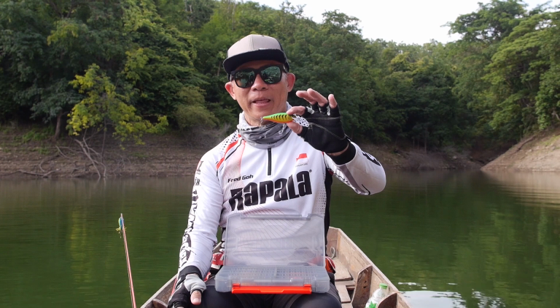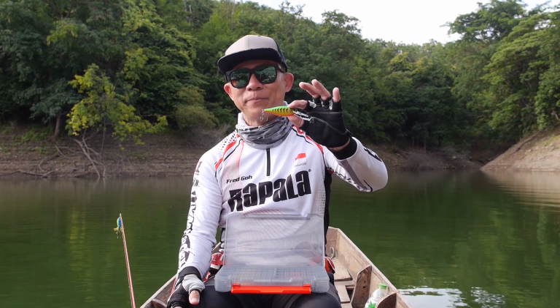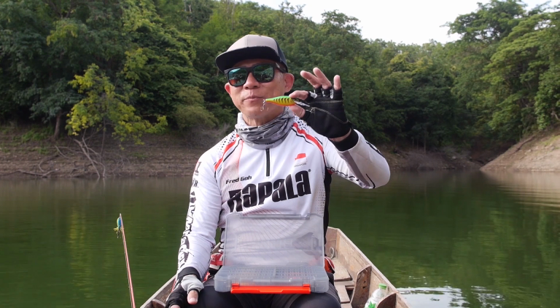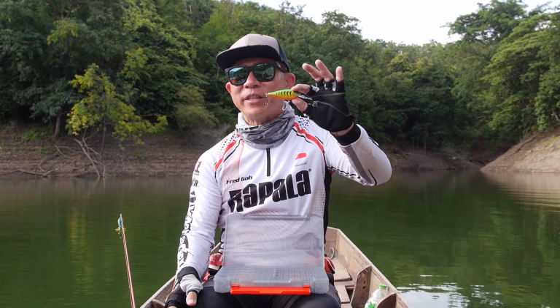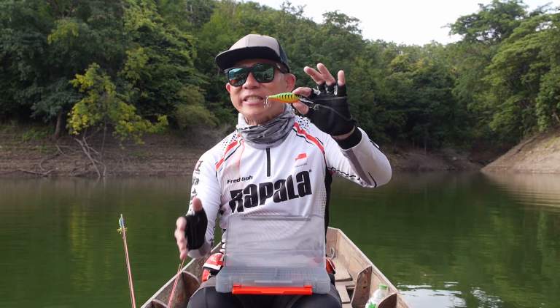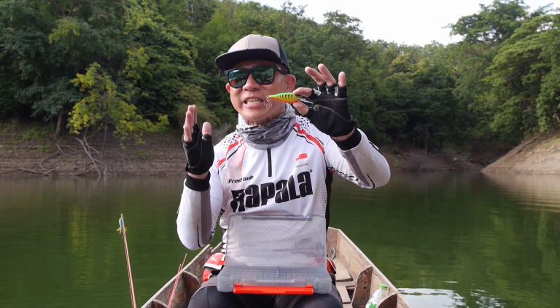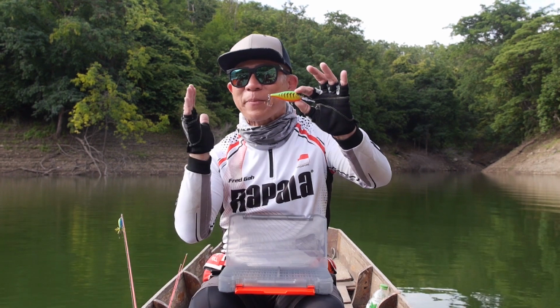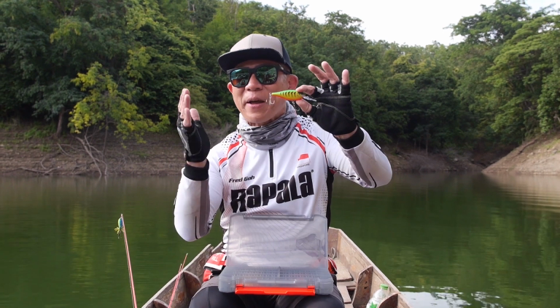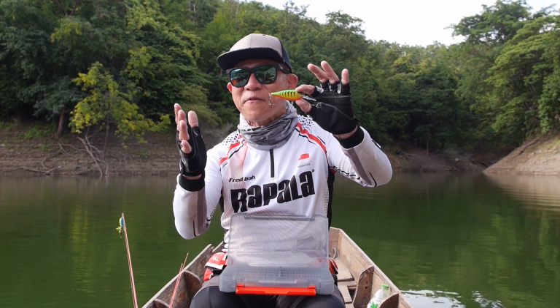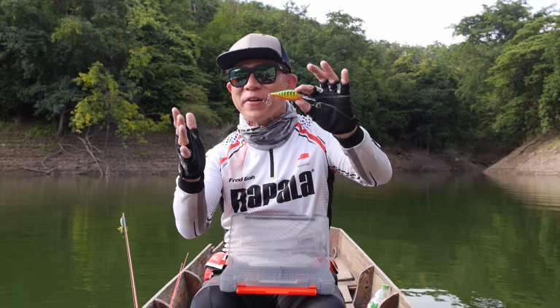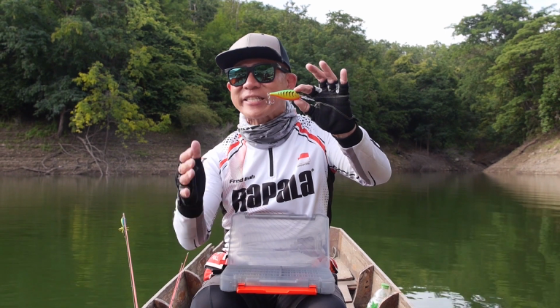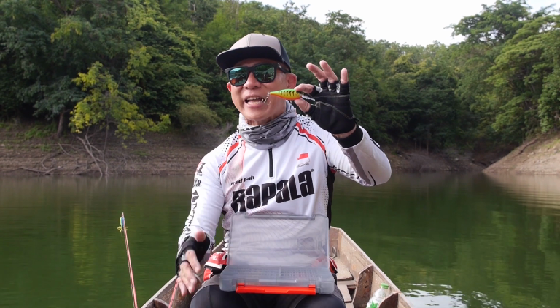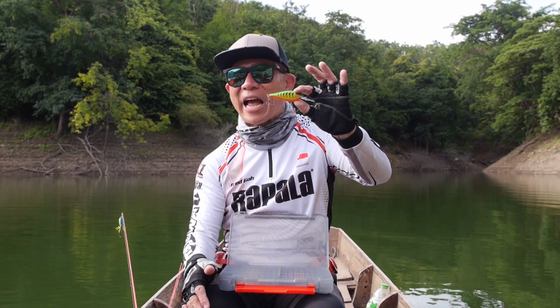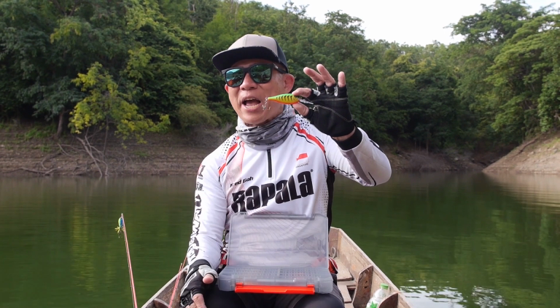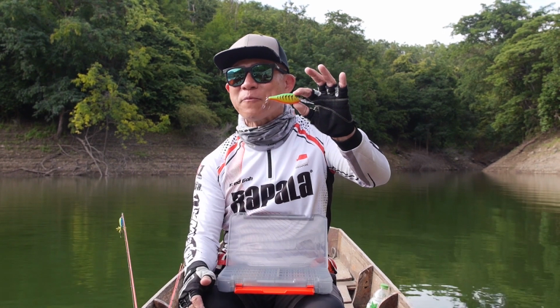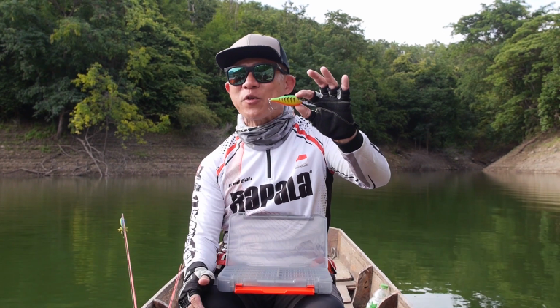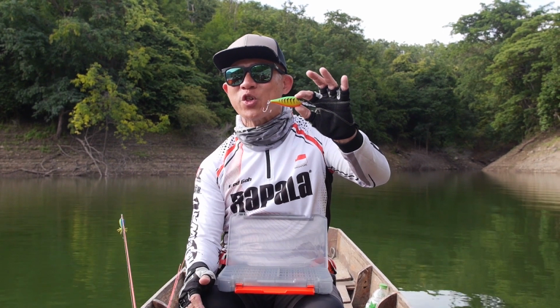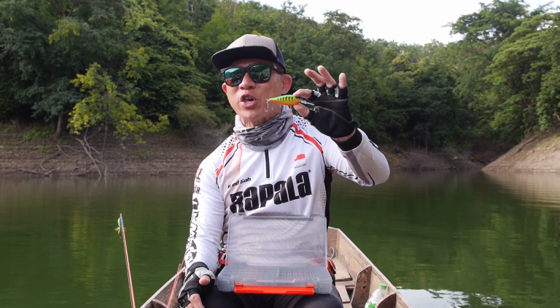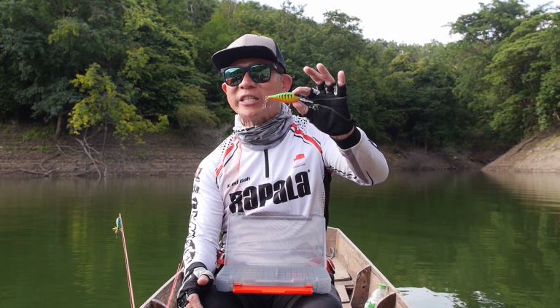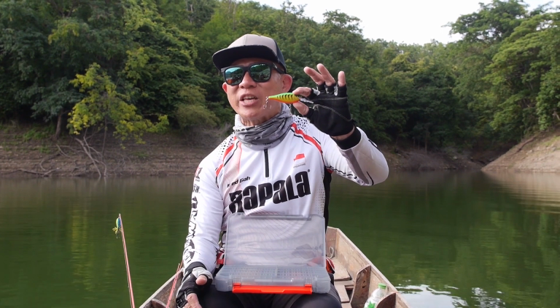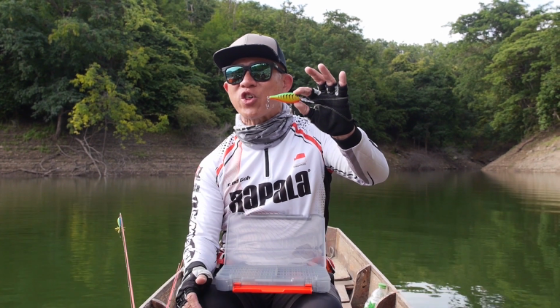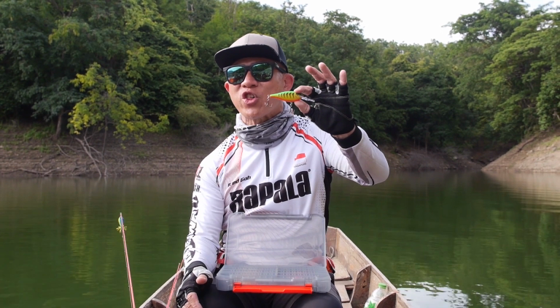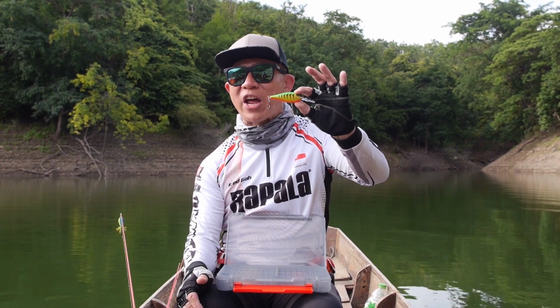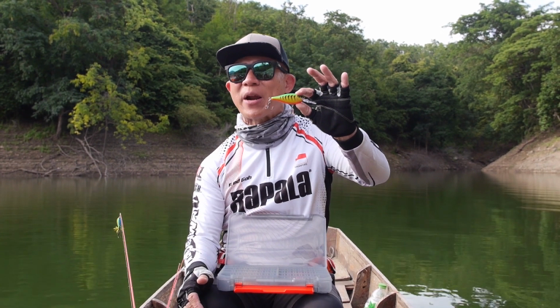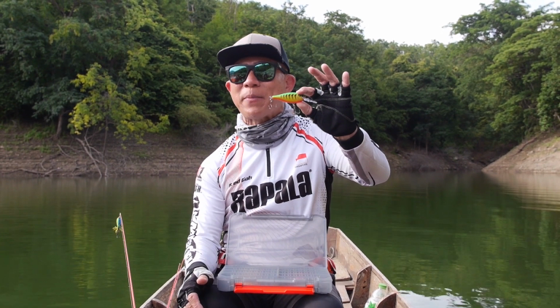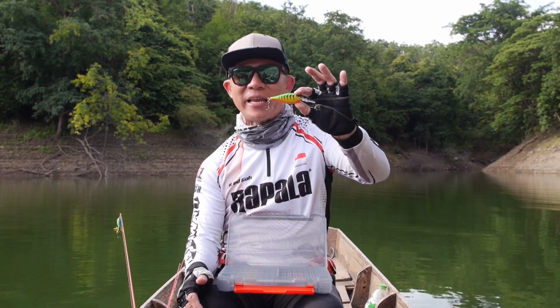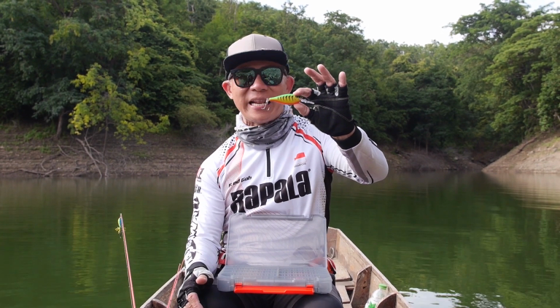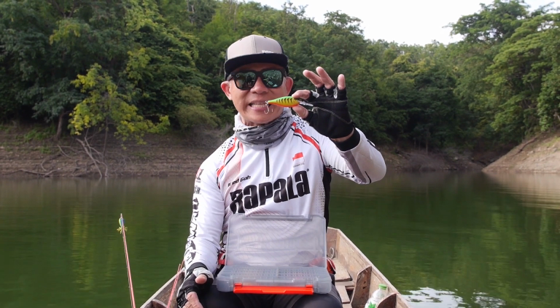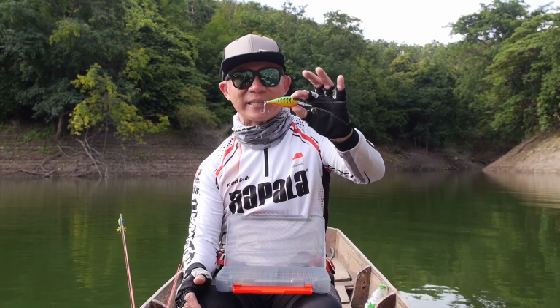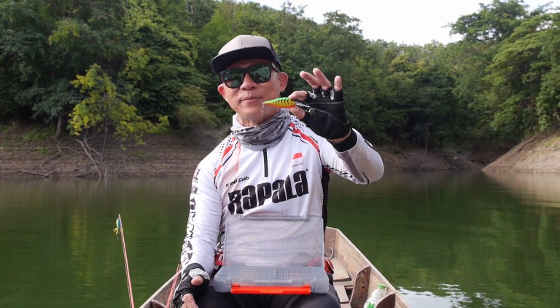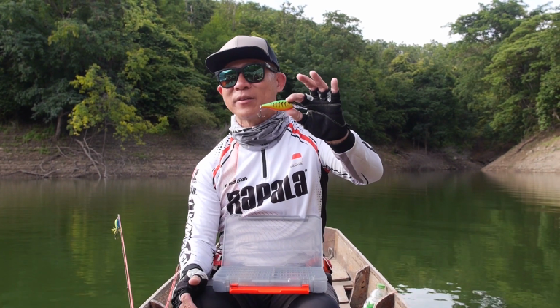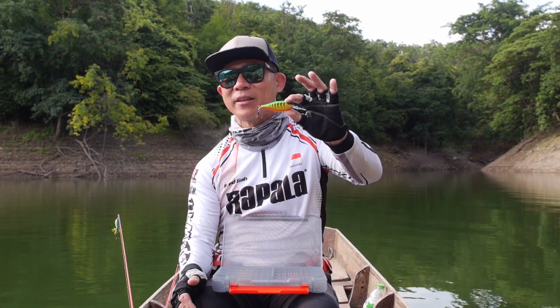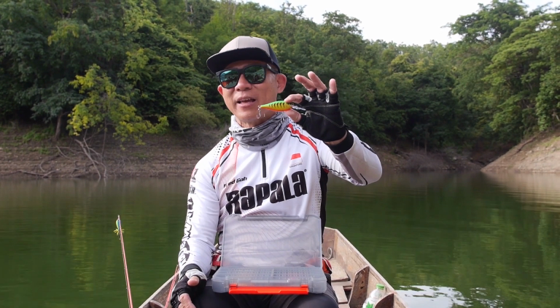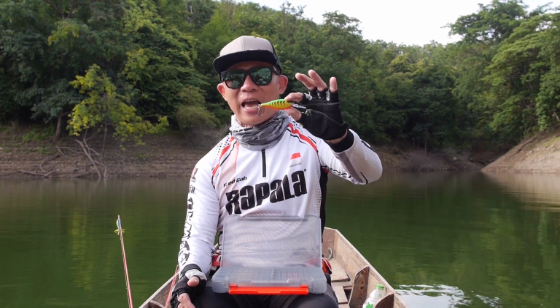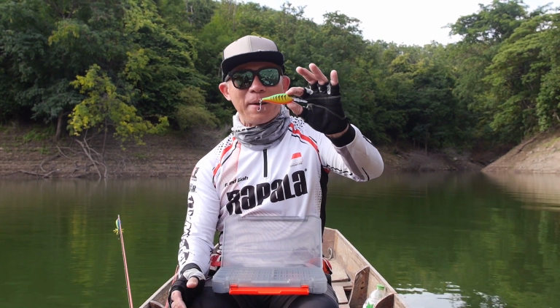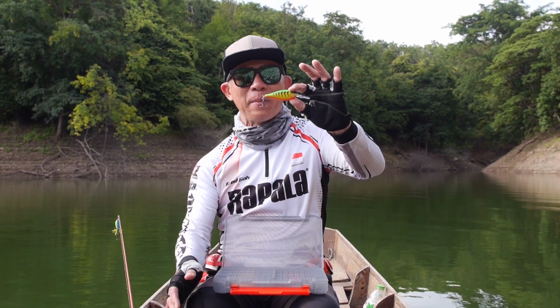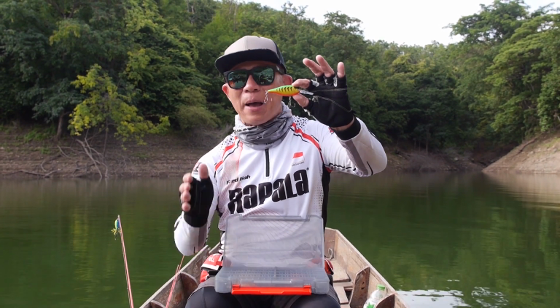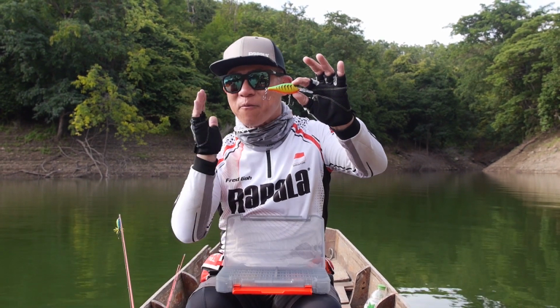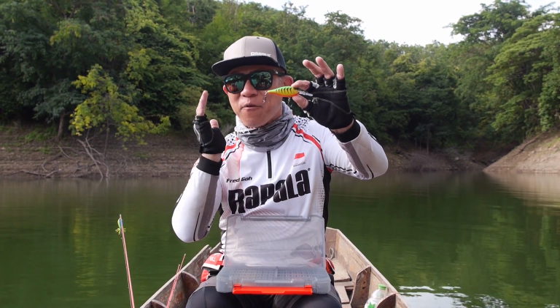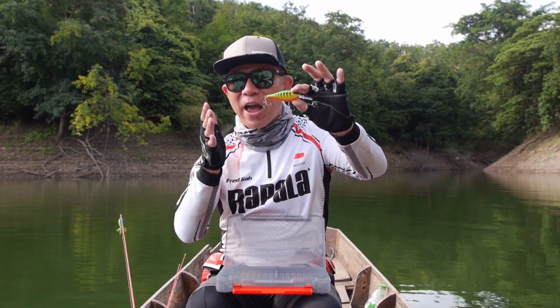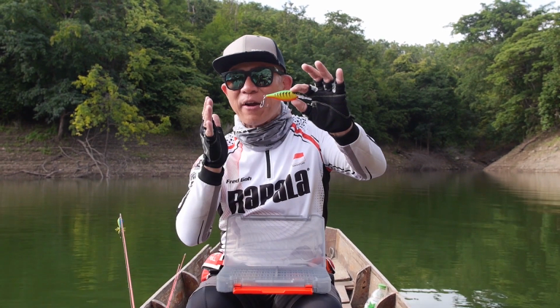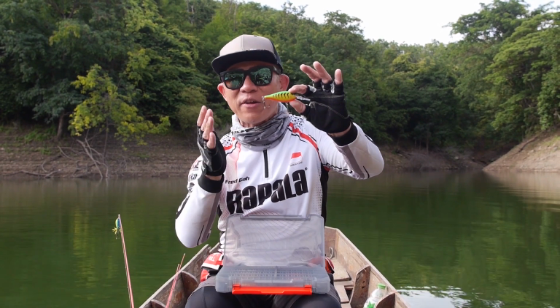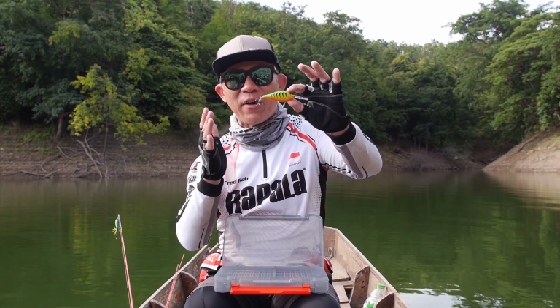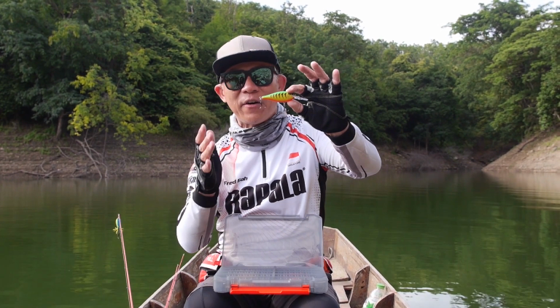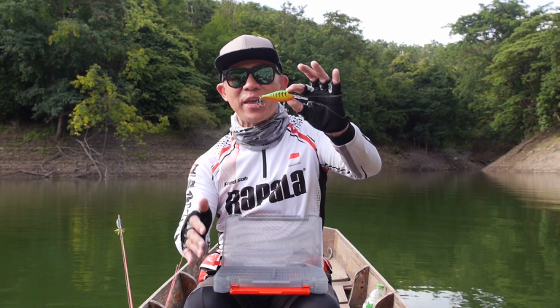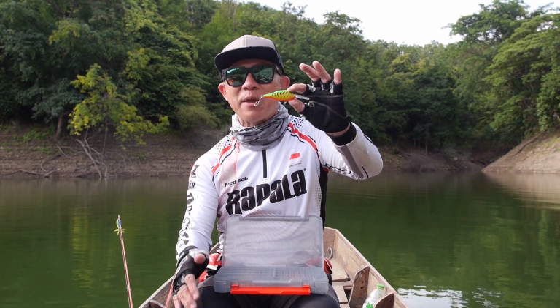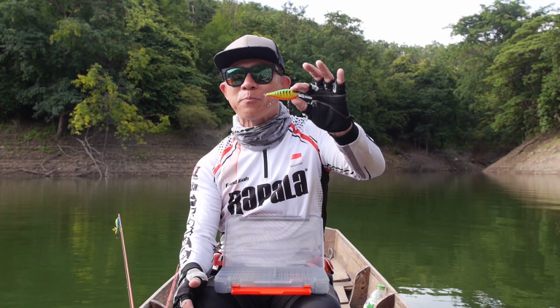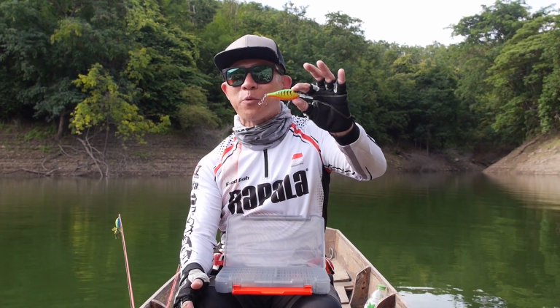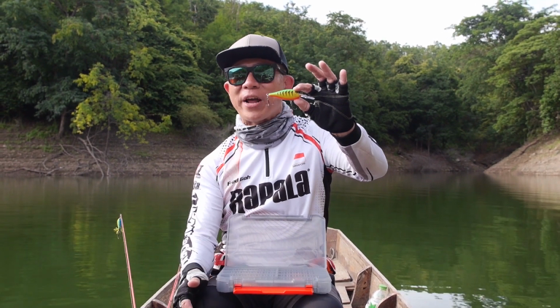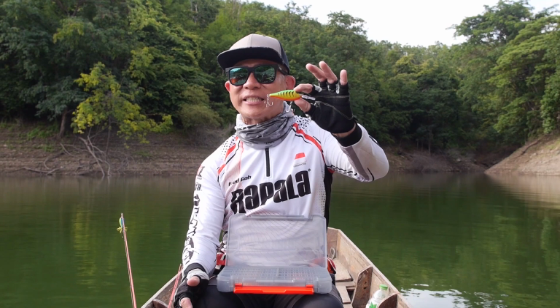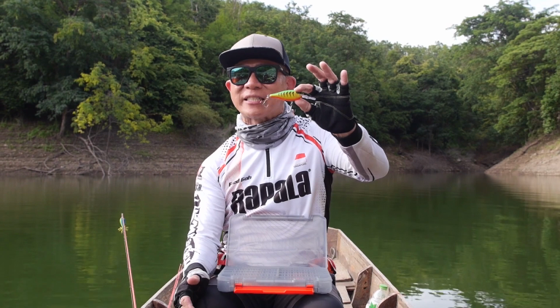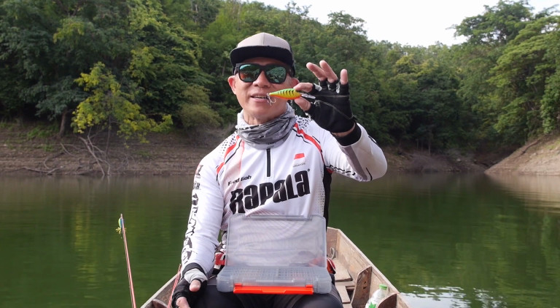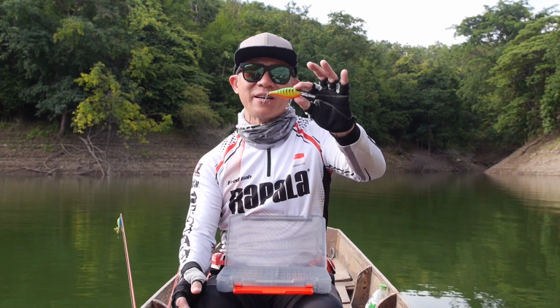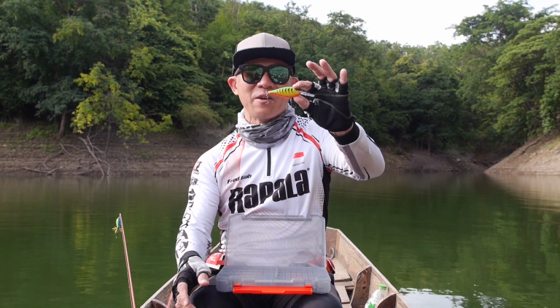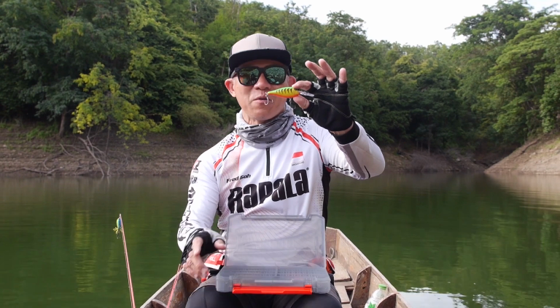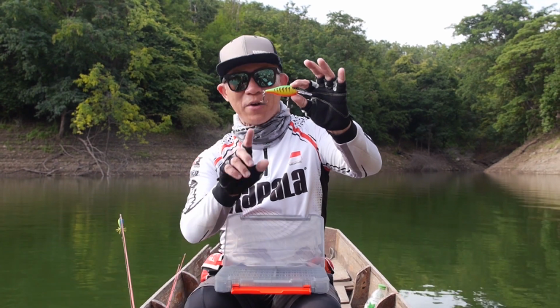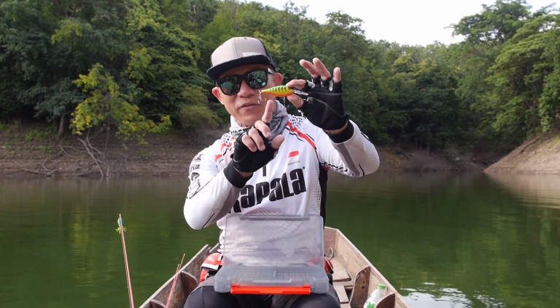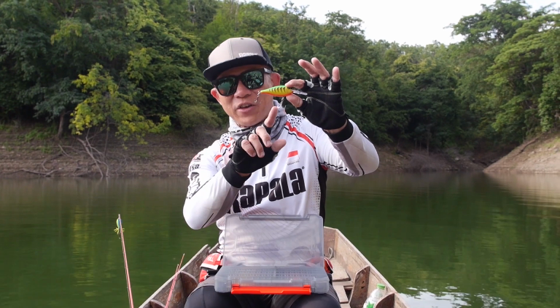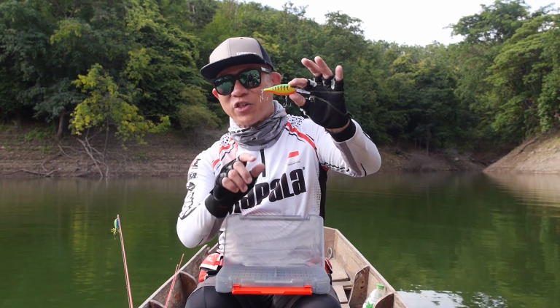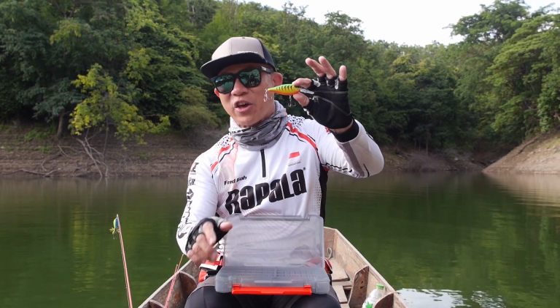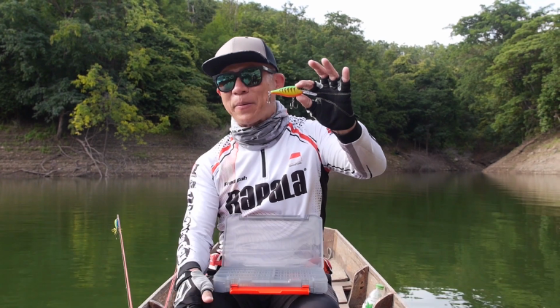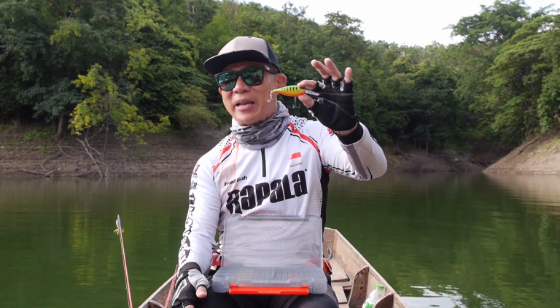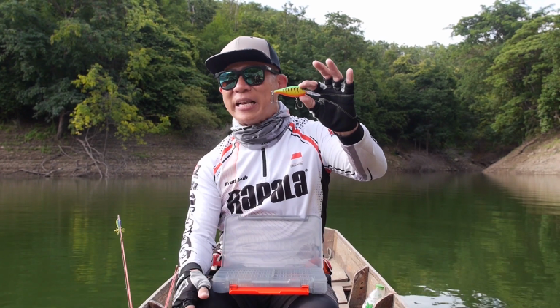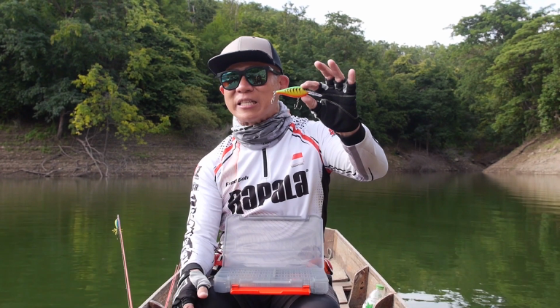This is my first time fishing the Shadwrap Elite and I'm very, very impressed with the Shadwrap Elite.